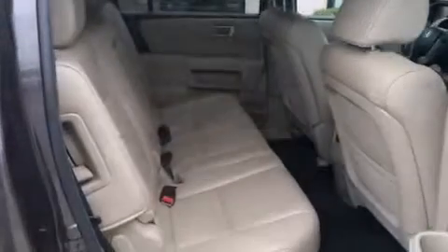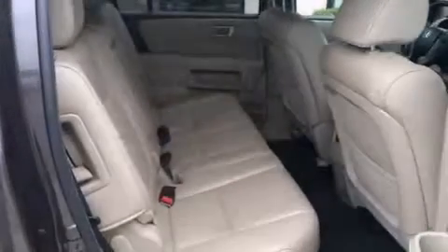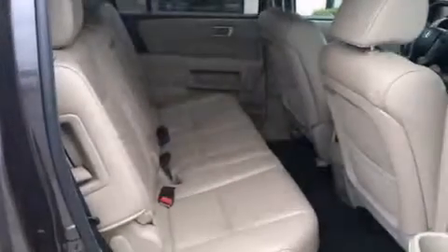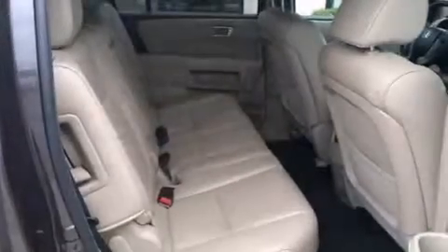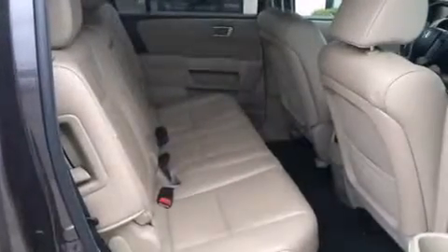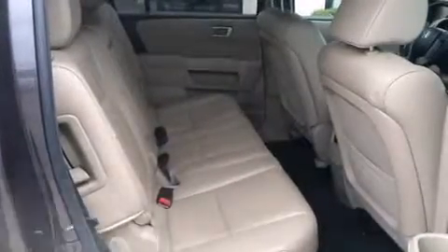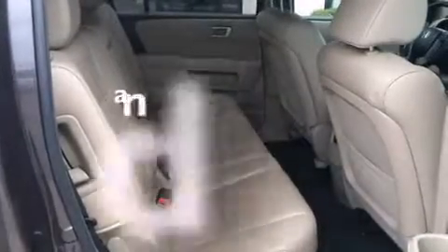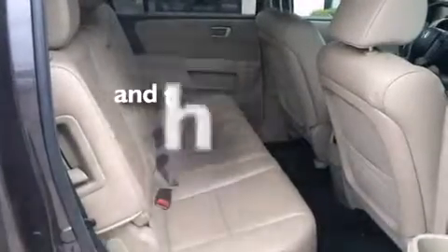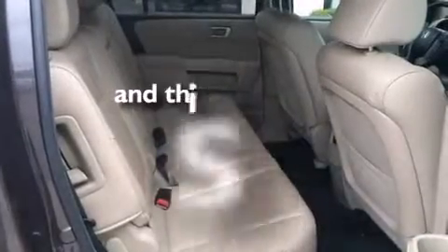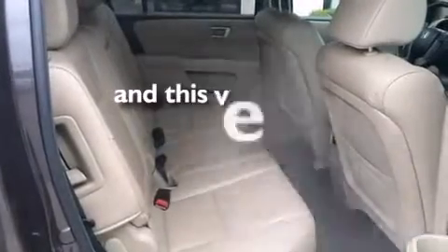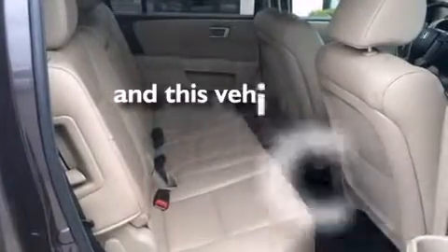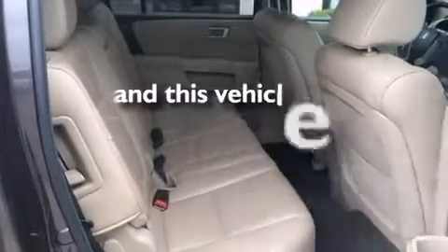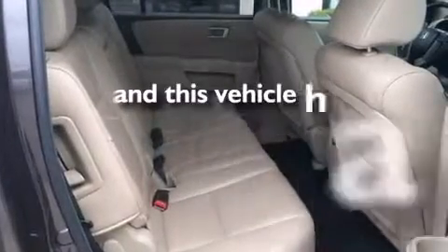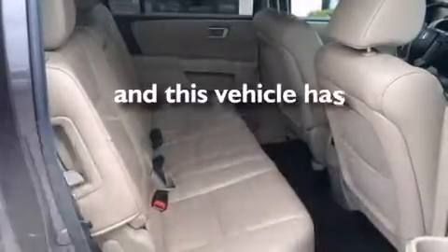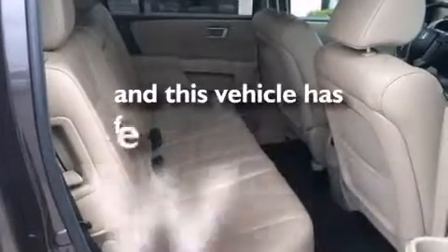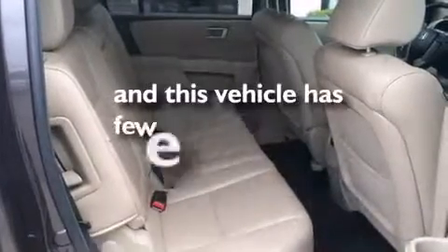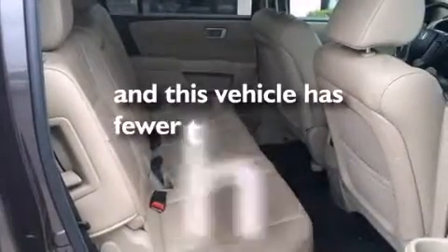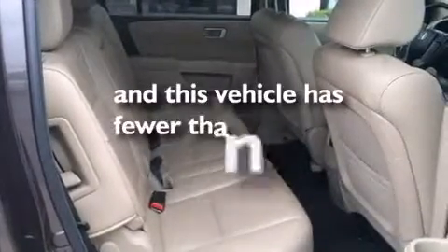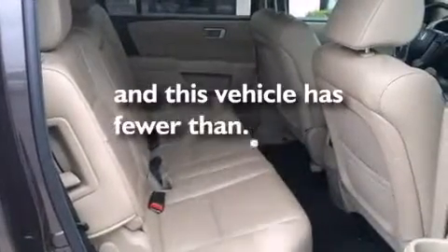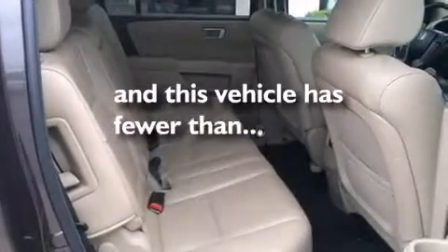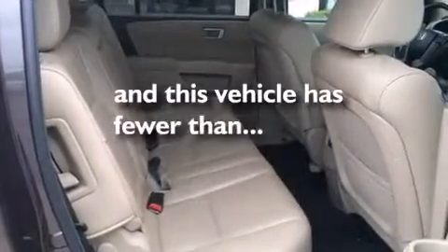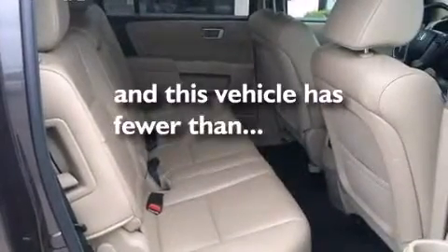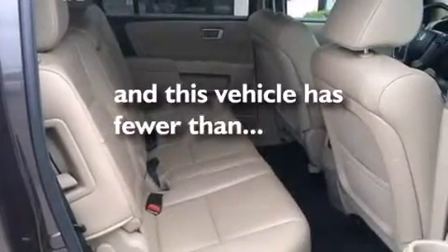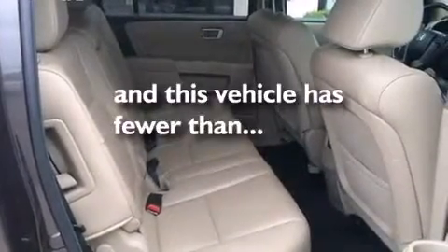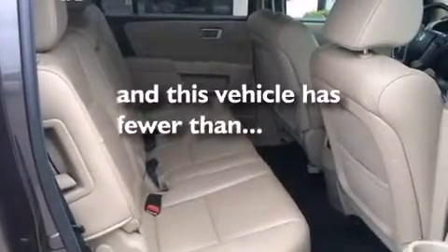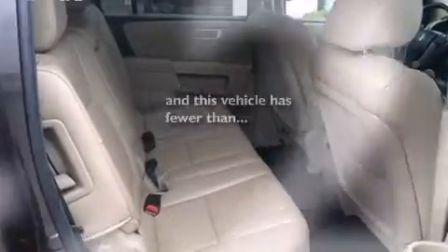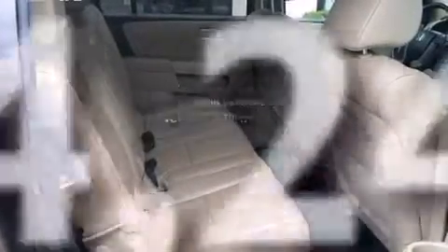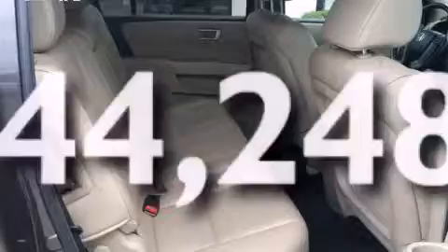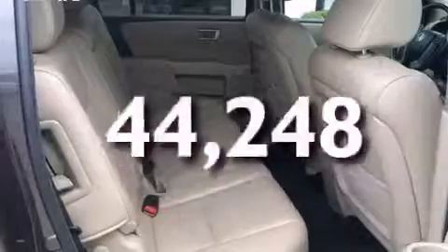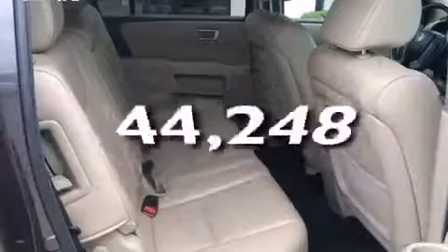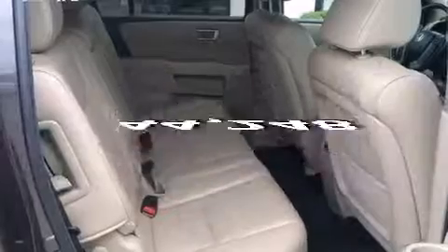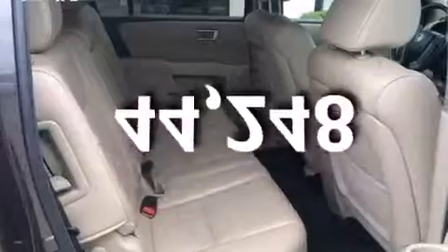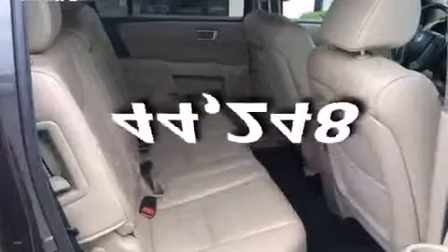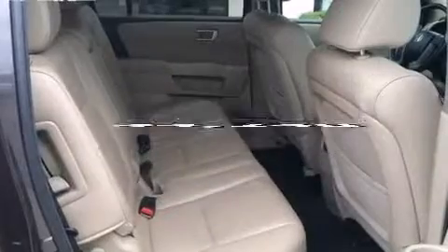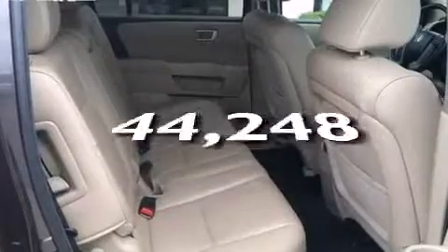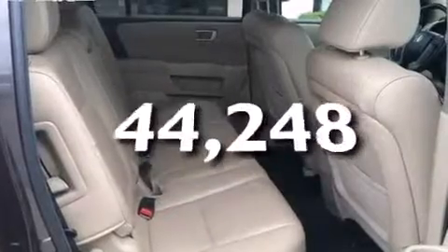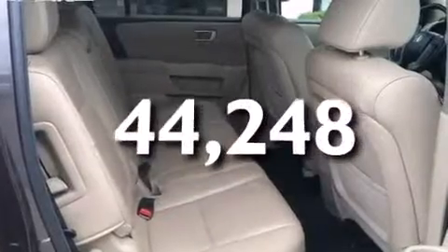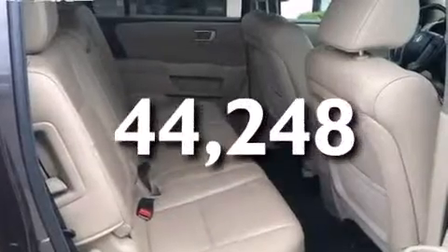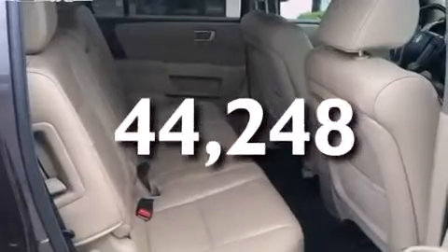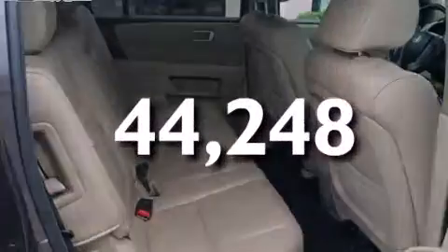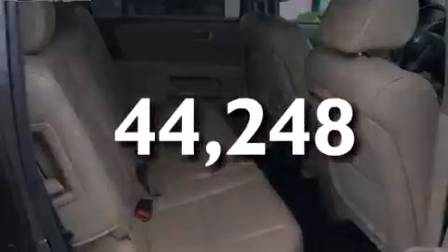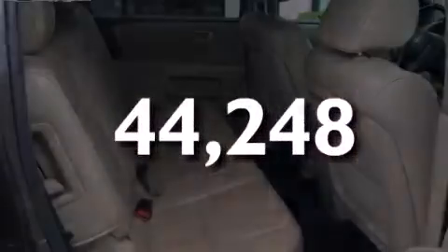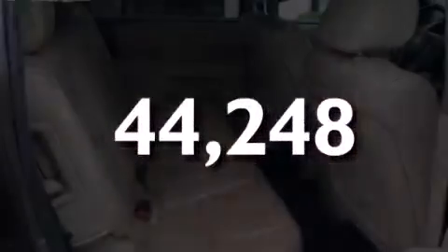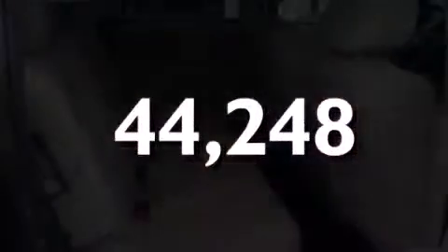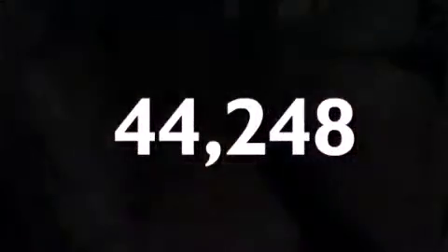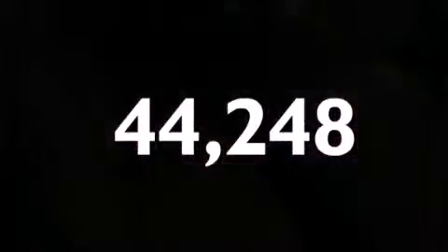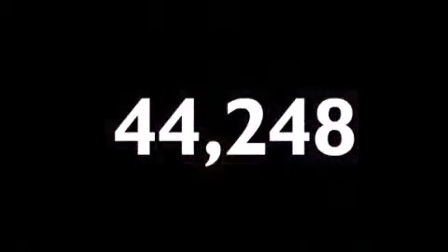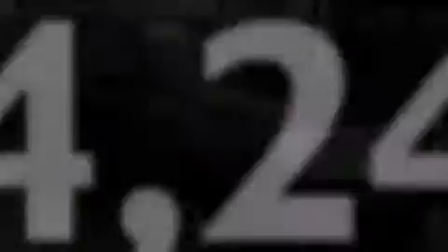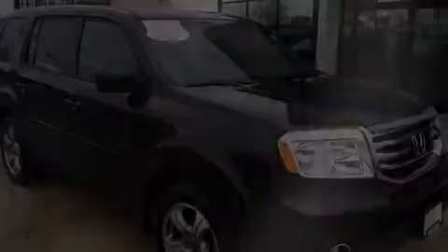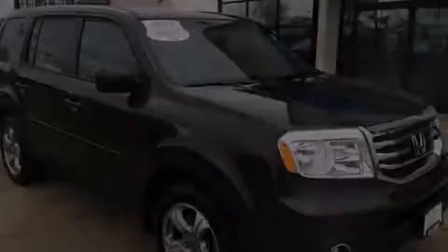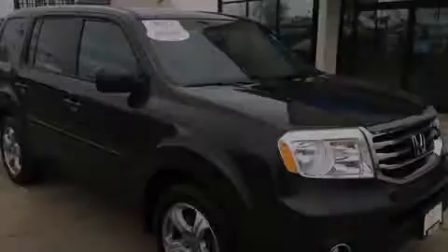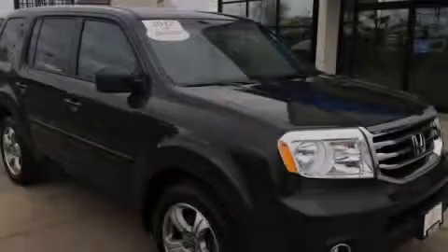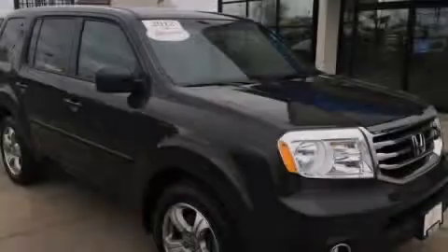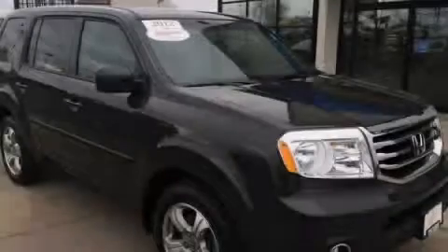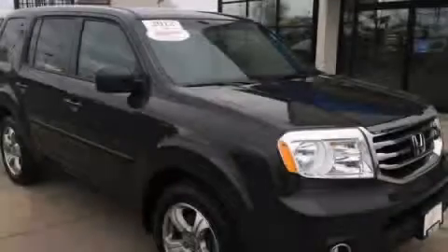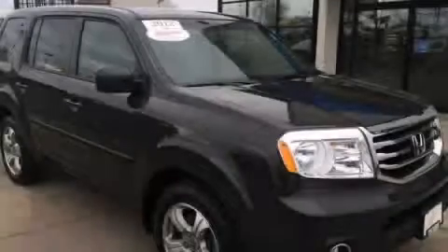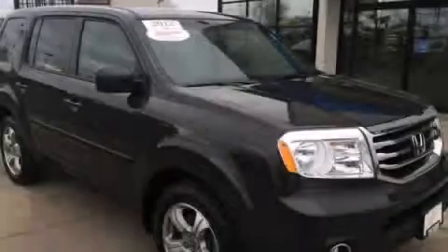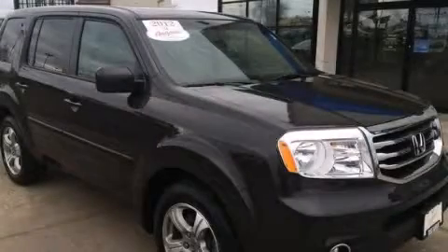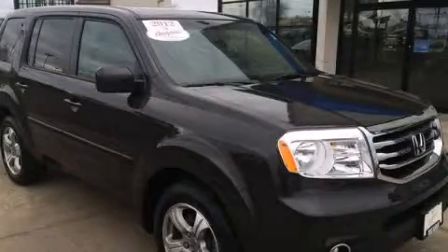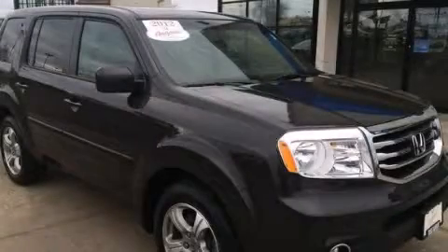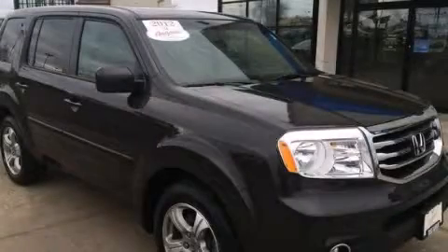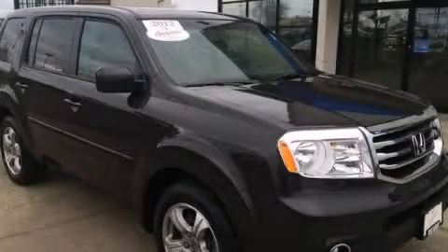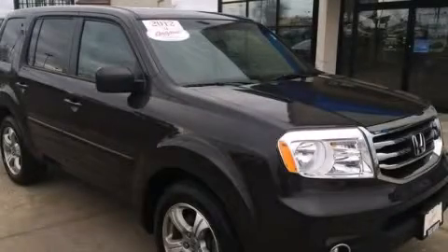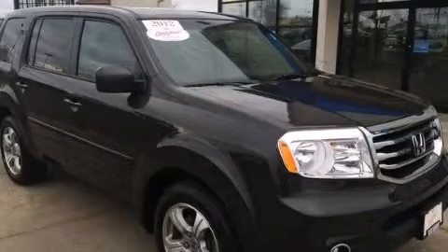And this vehicle has fewer than 45,000 miles on the odometer. Call or visit us right now and arrange your test drive today.